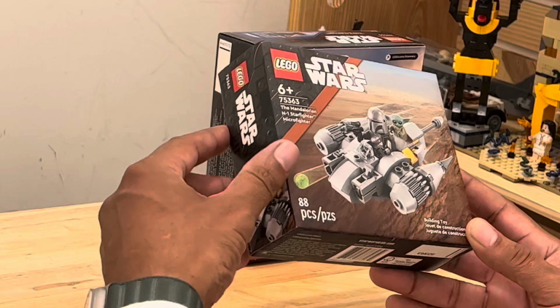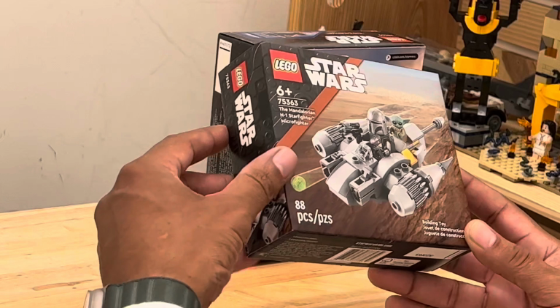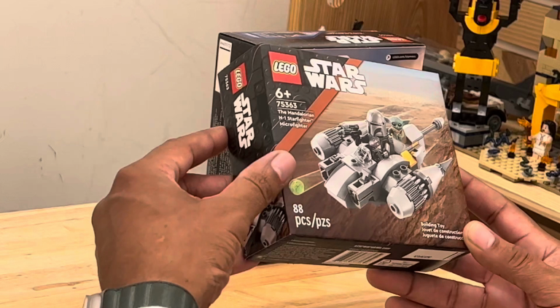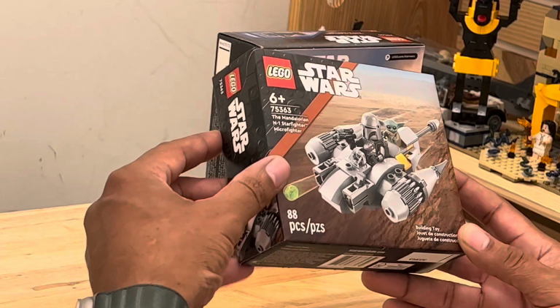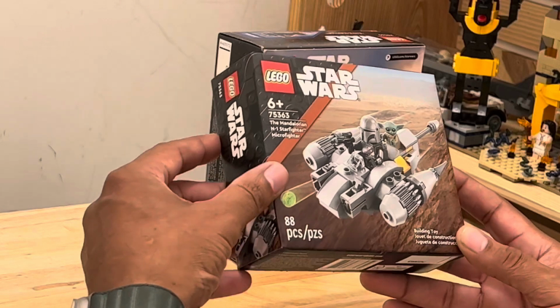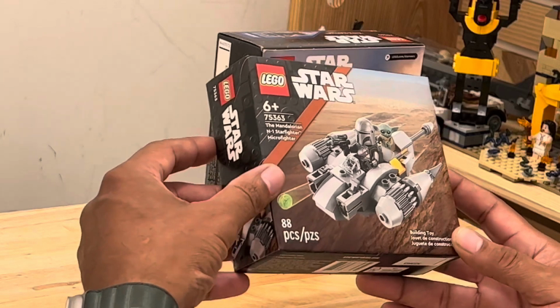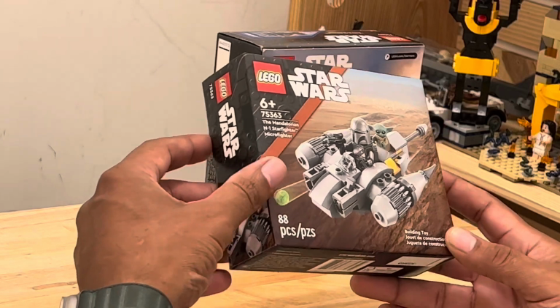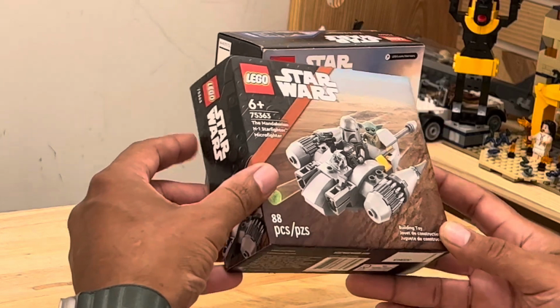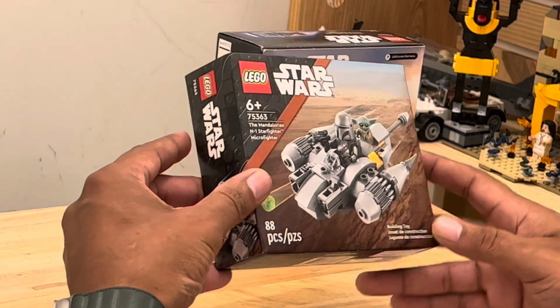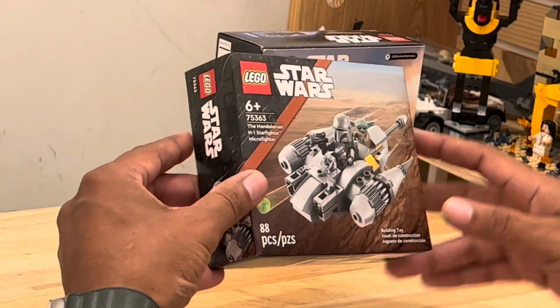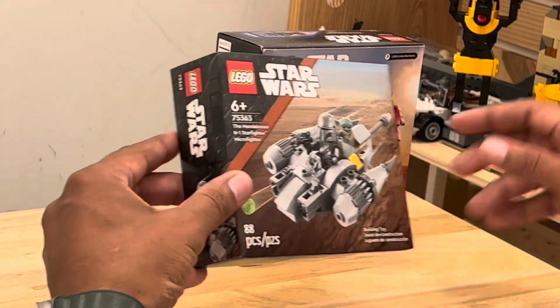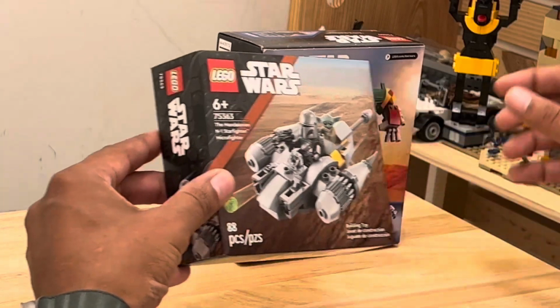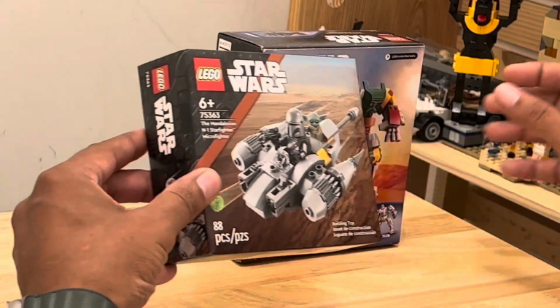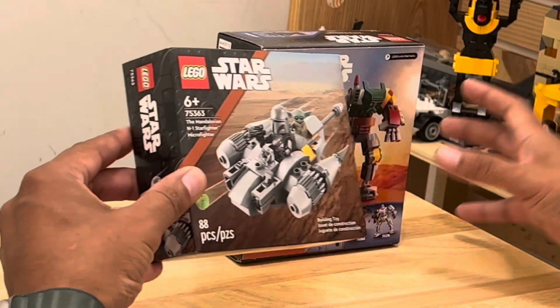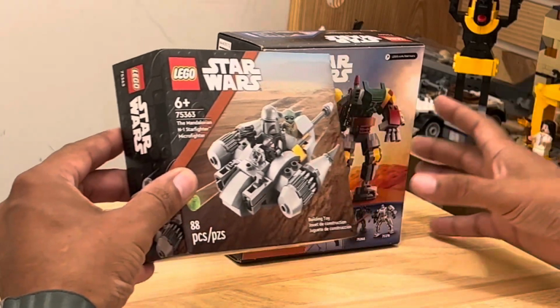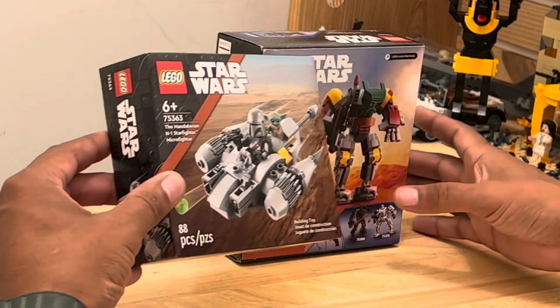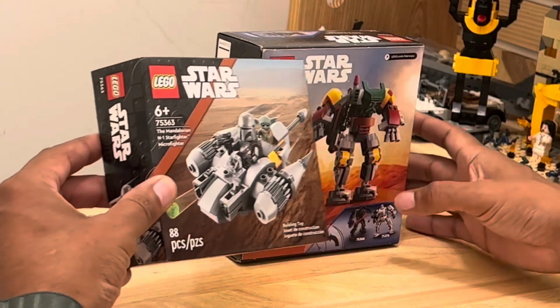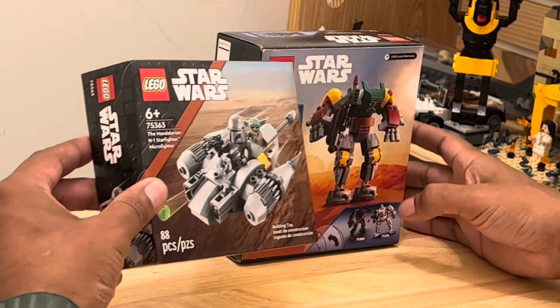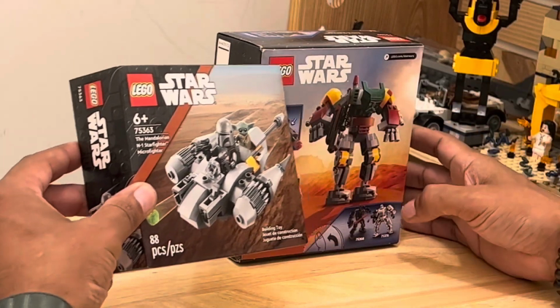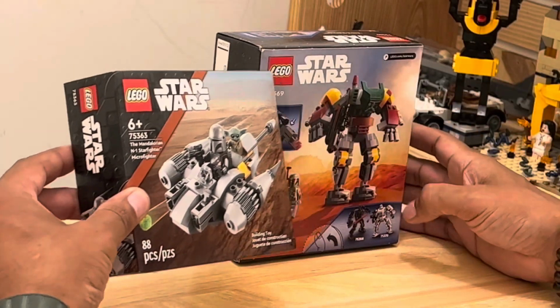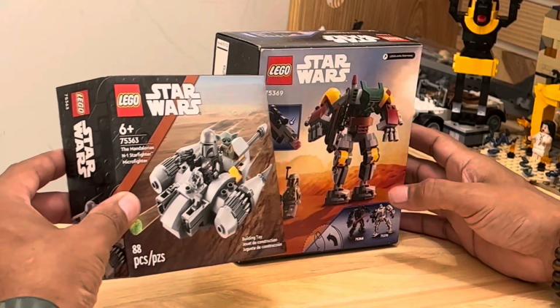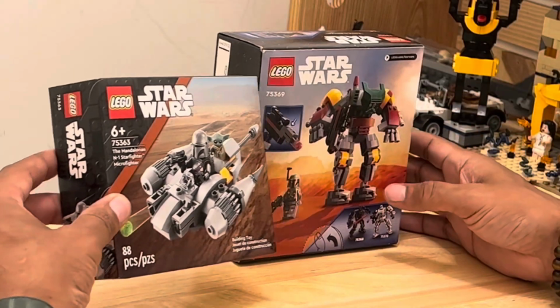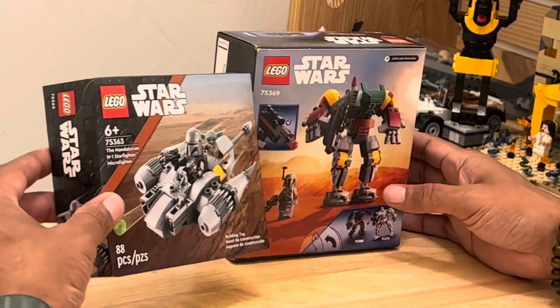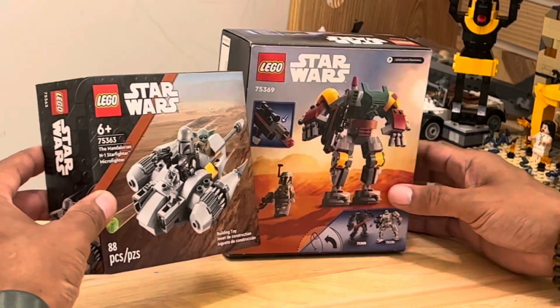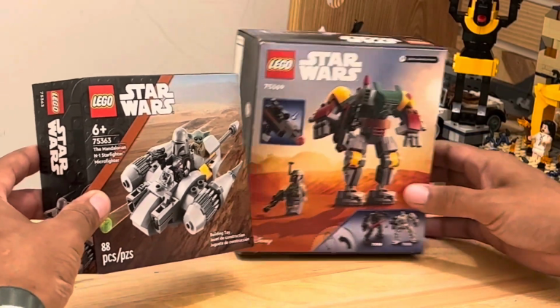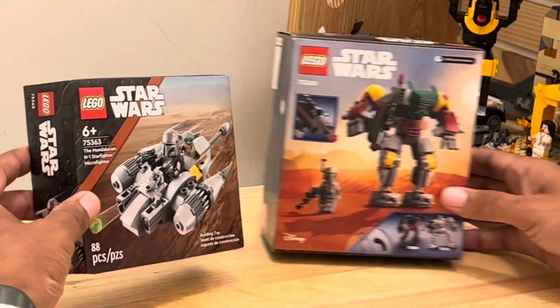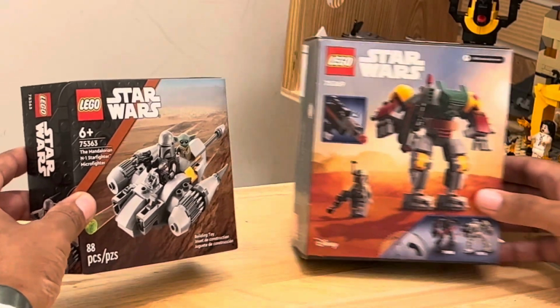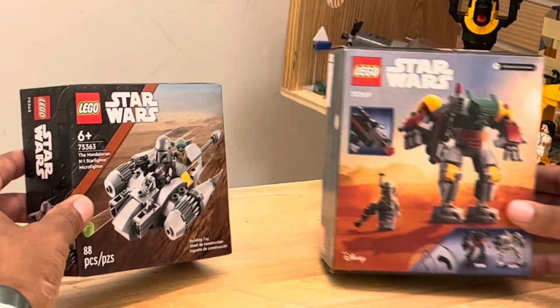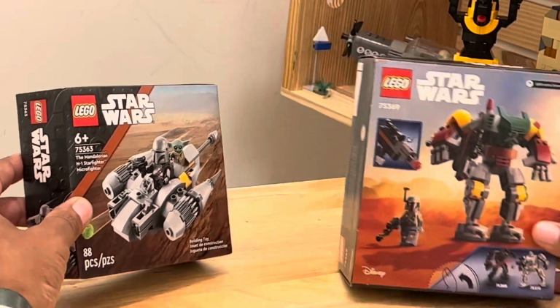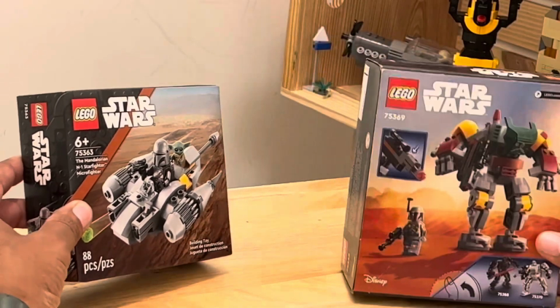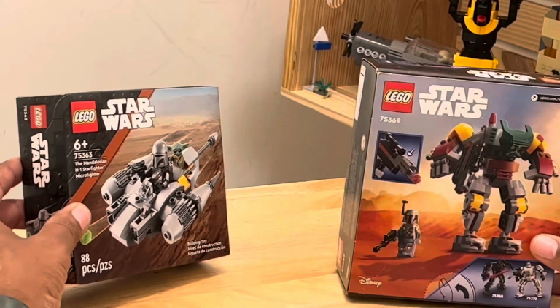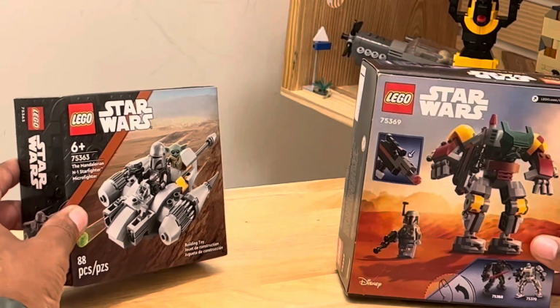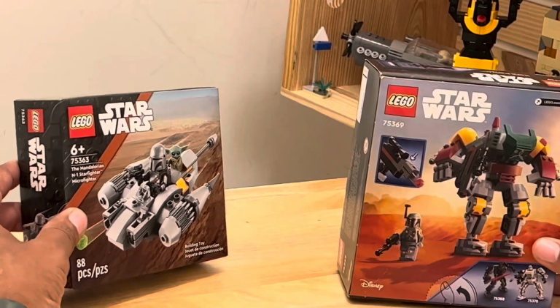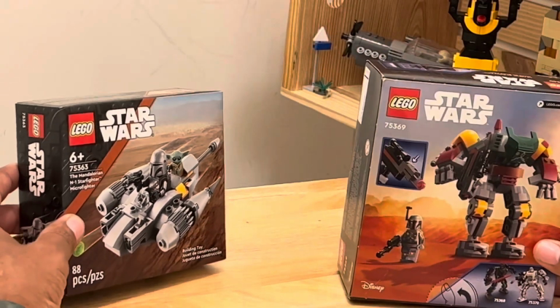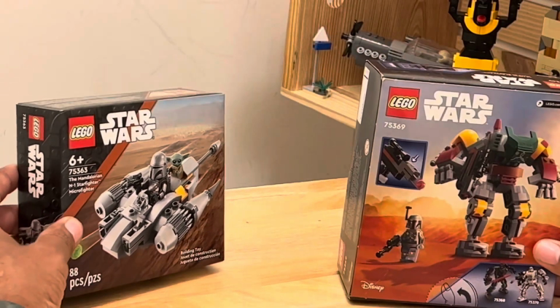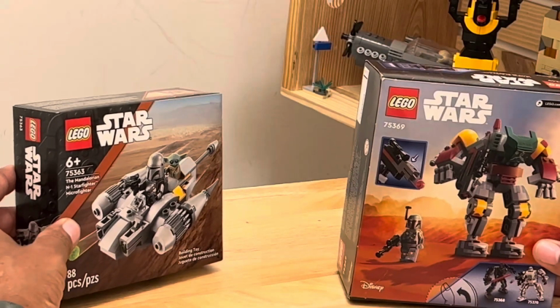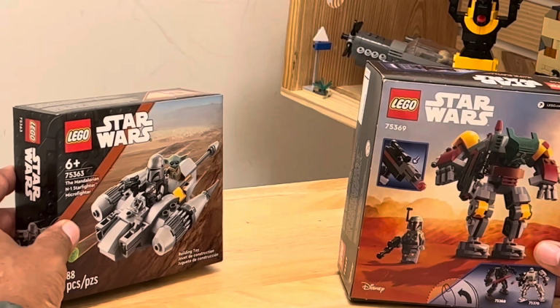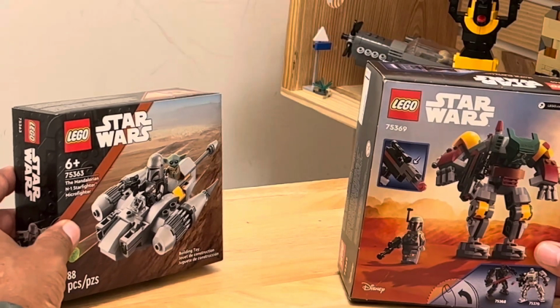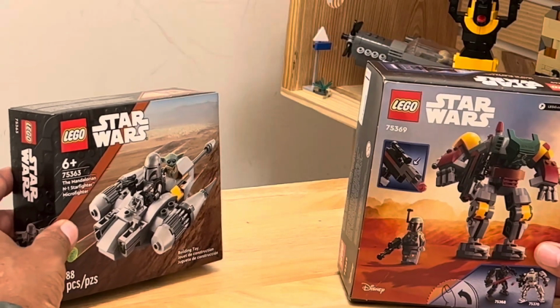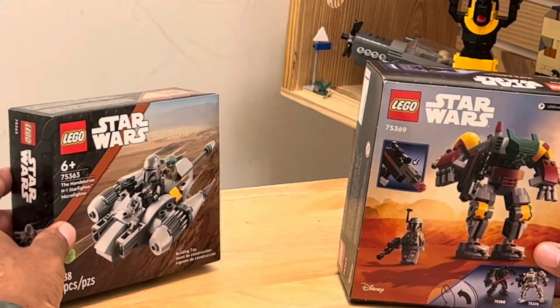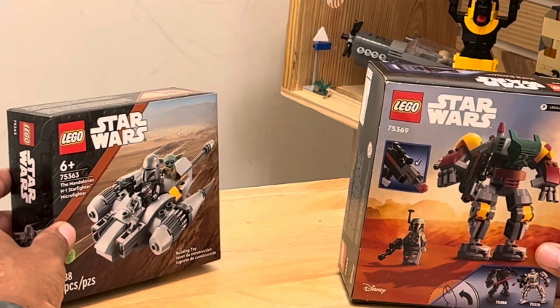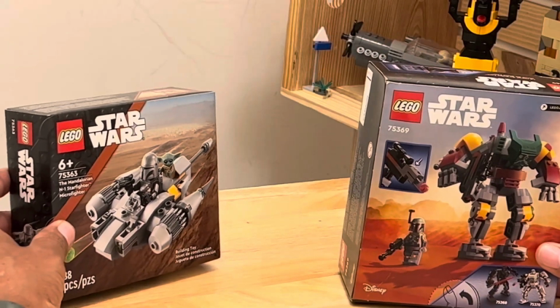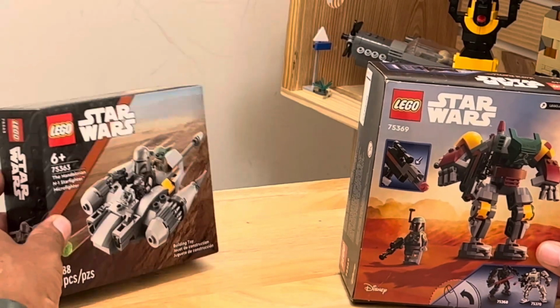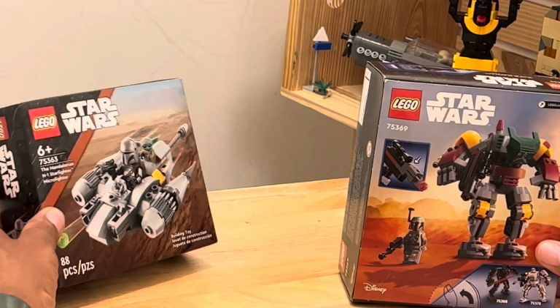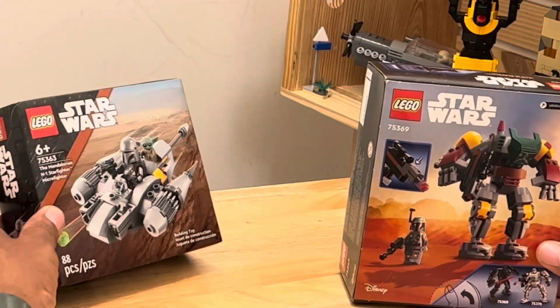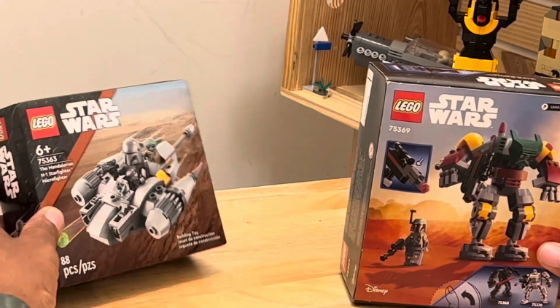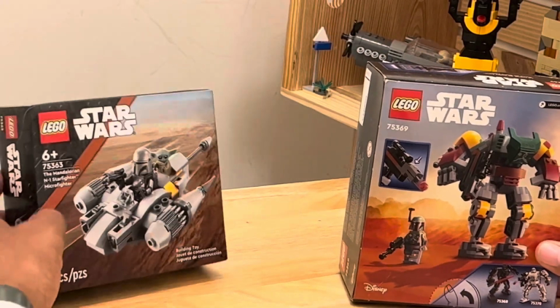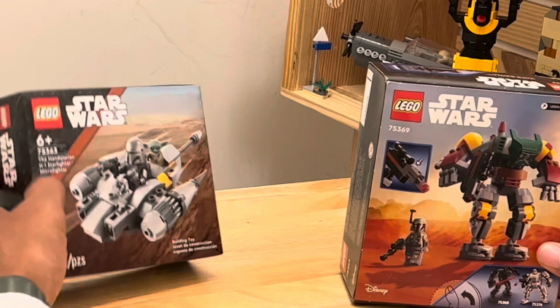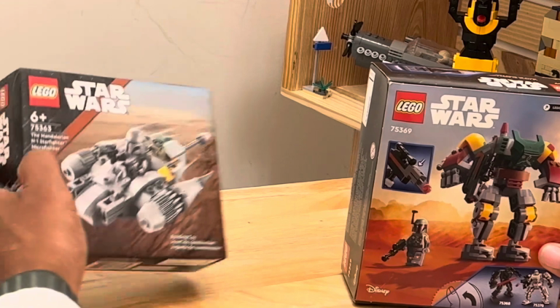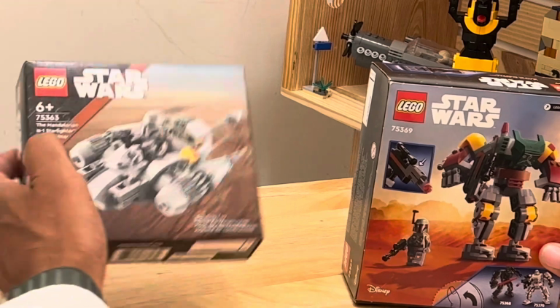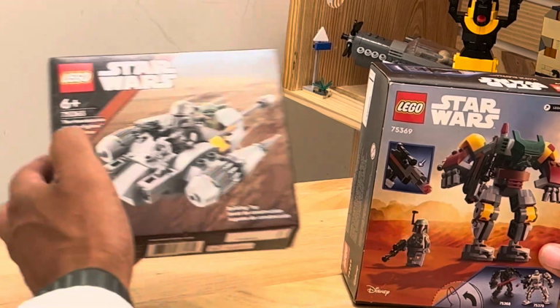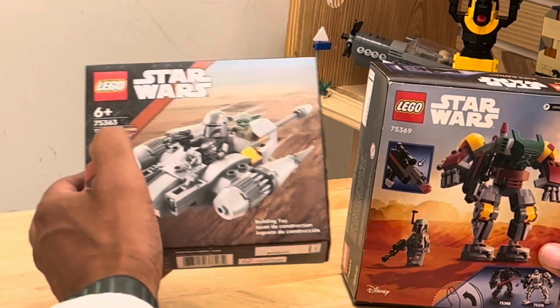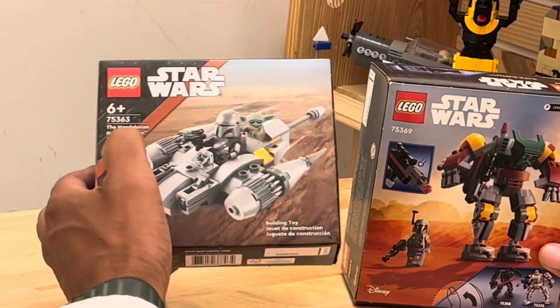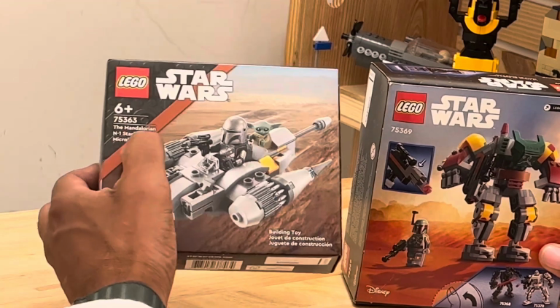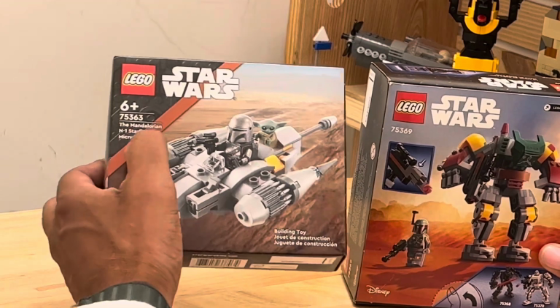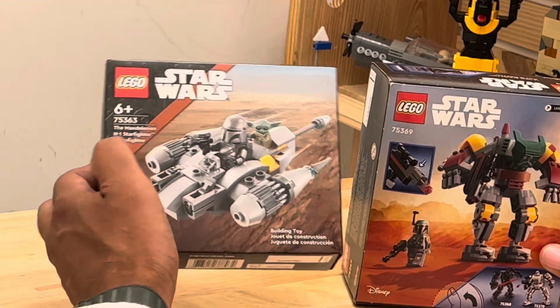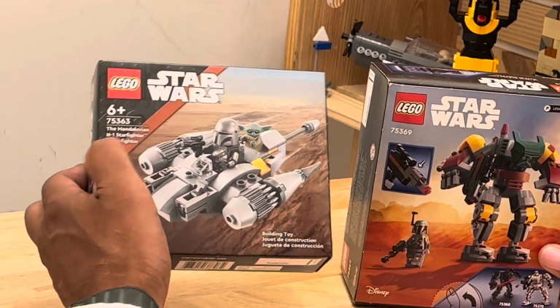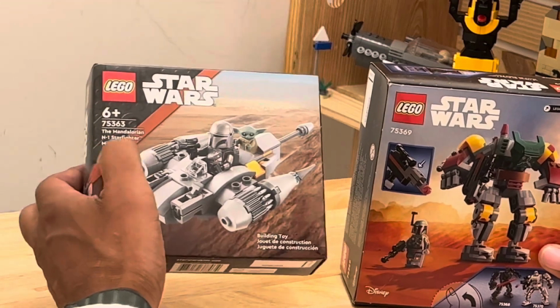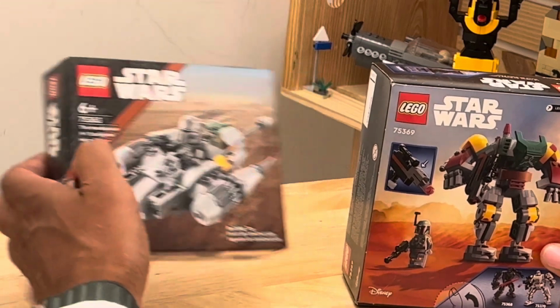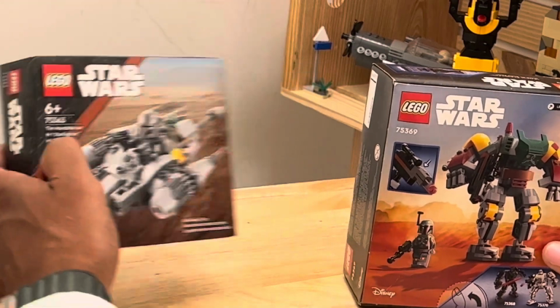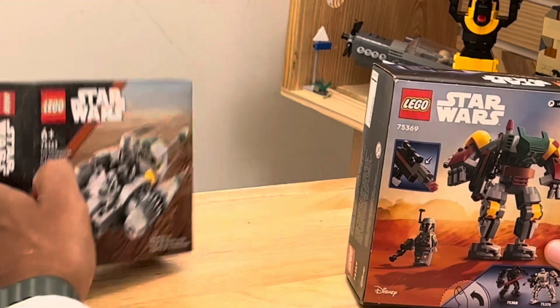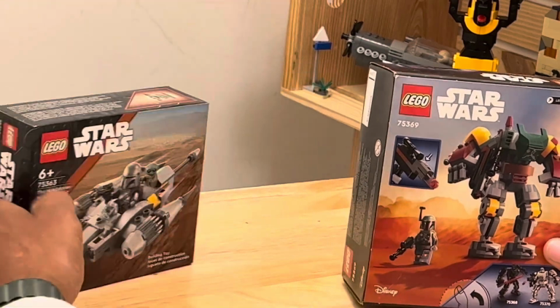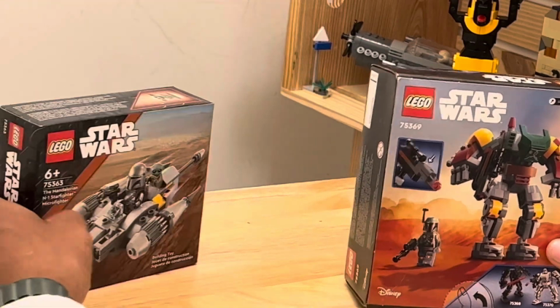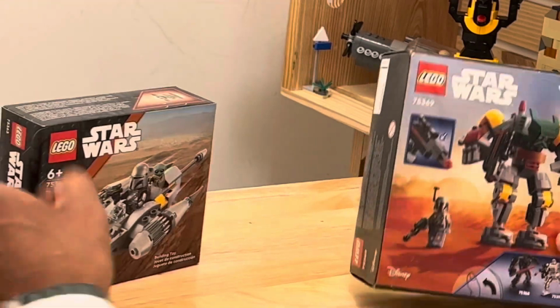This is the Mandalorian N1 Starfighter, and you also have the Micro Fighter right here. Micro Fighter, okay.